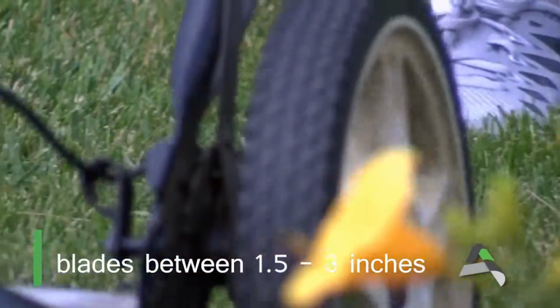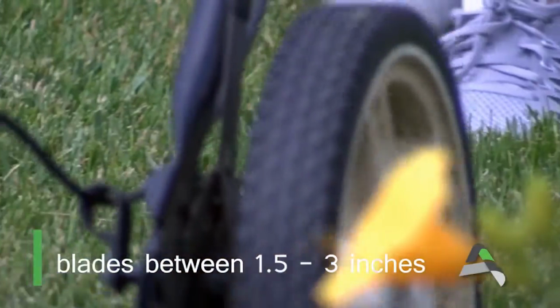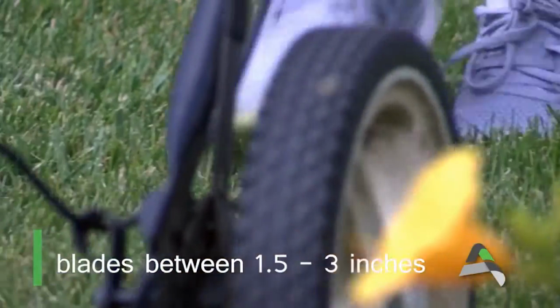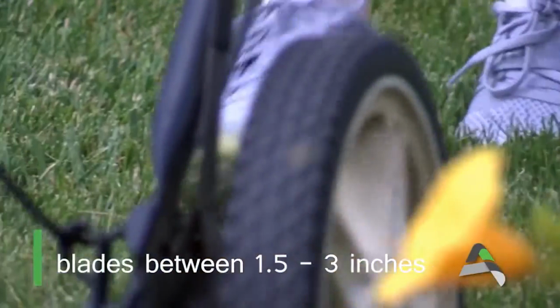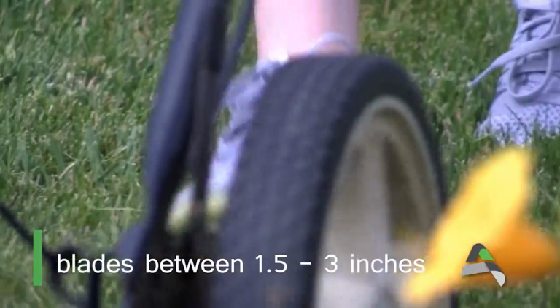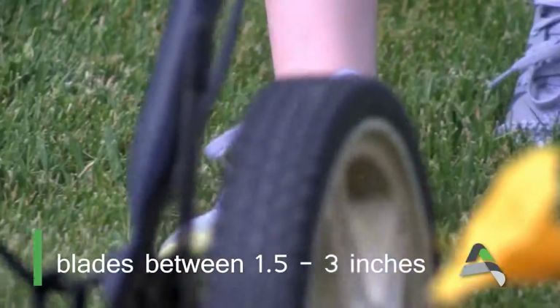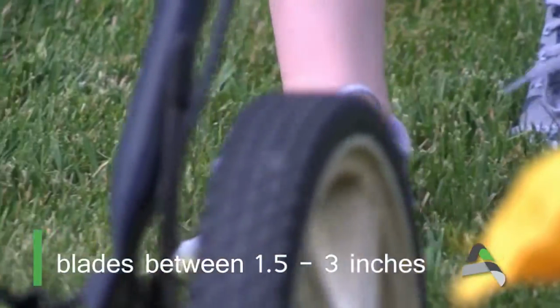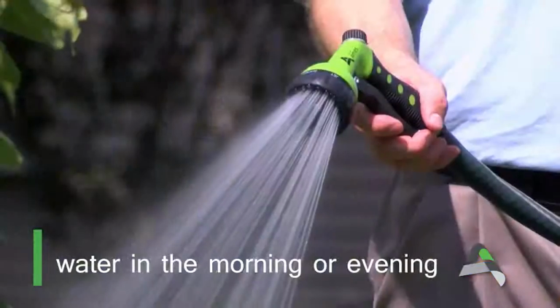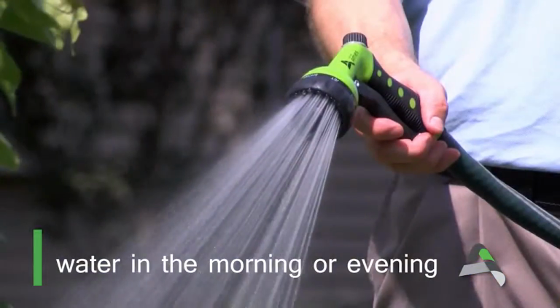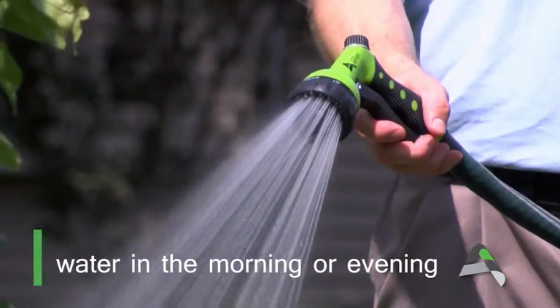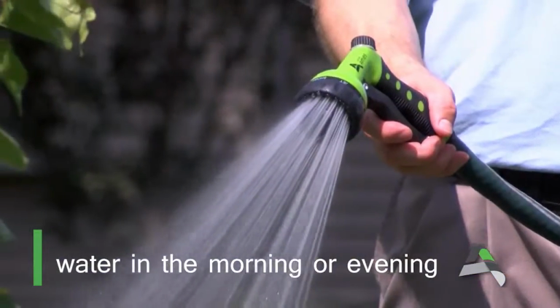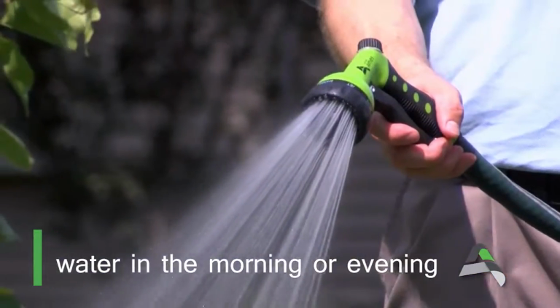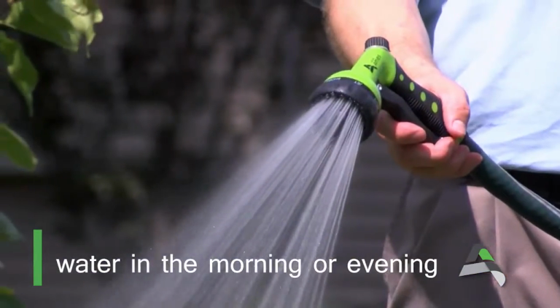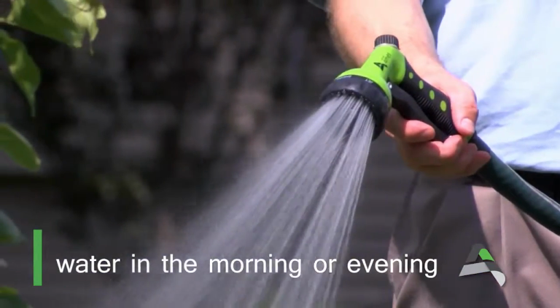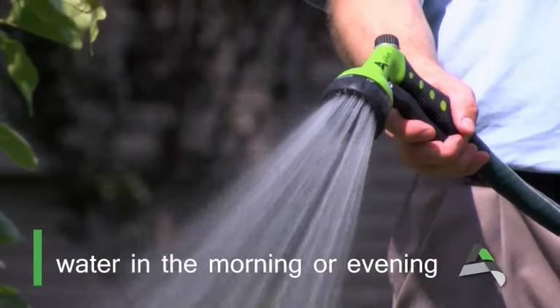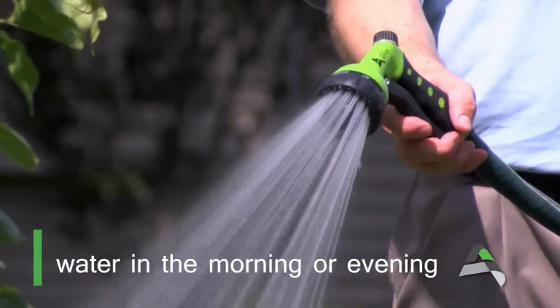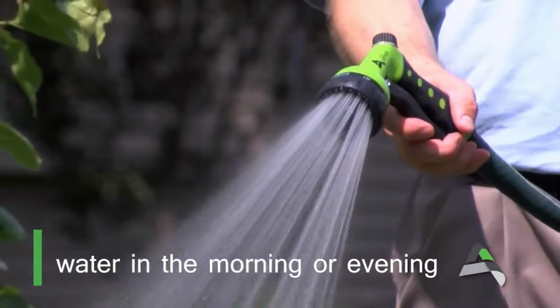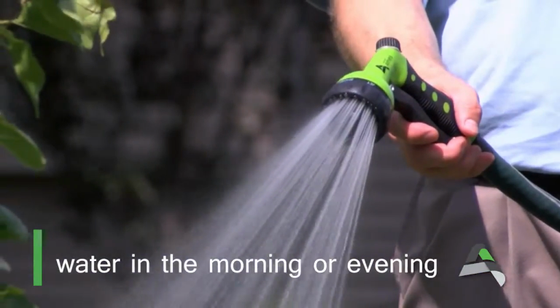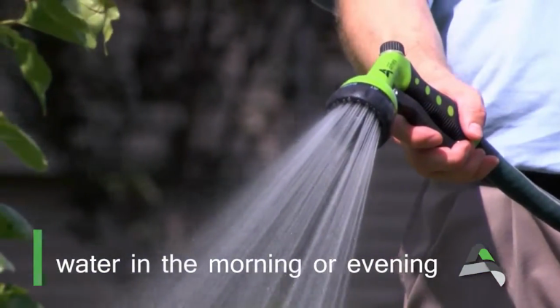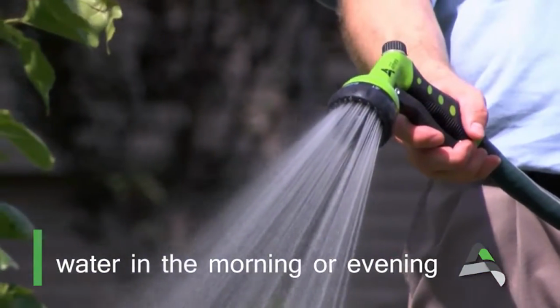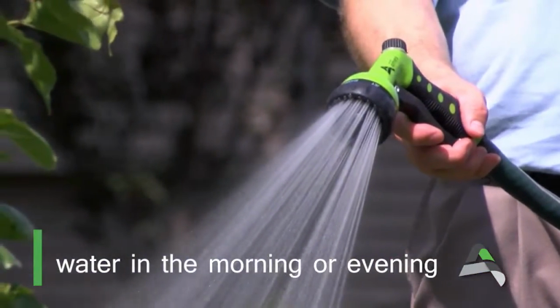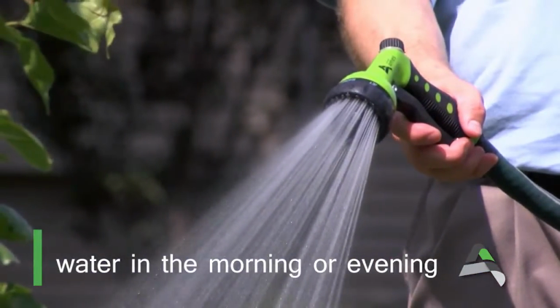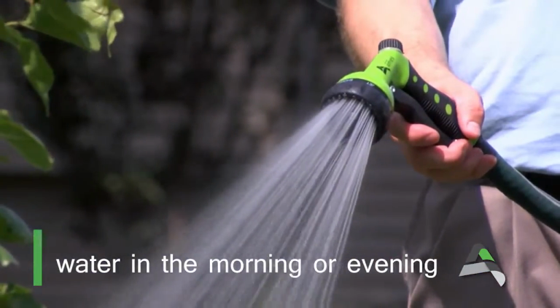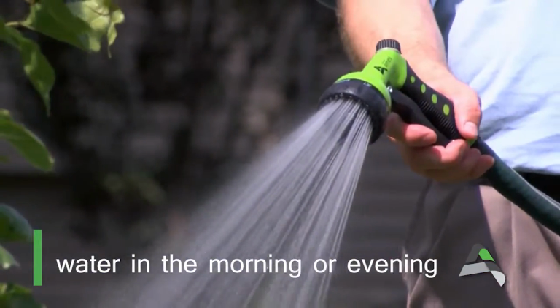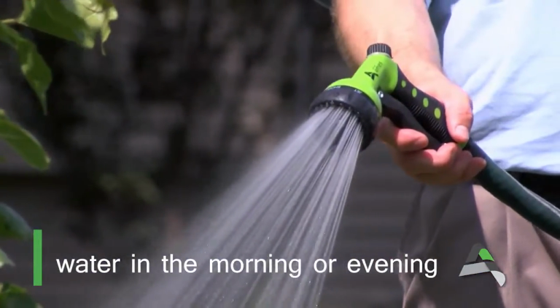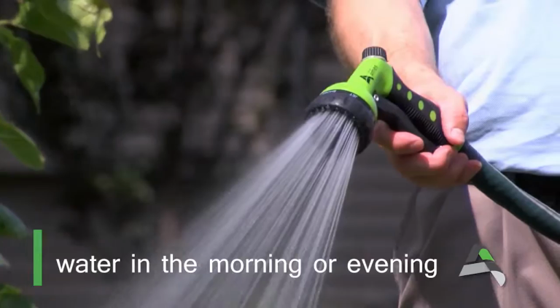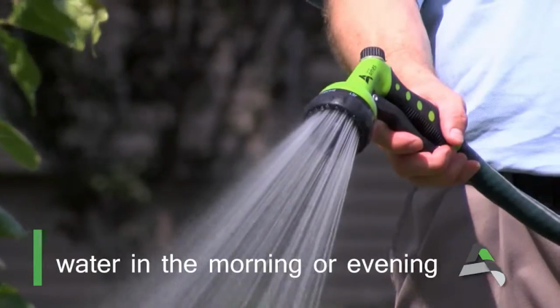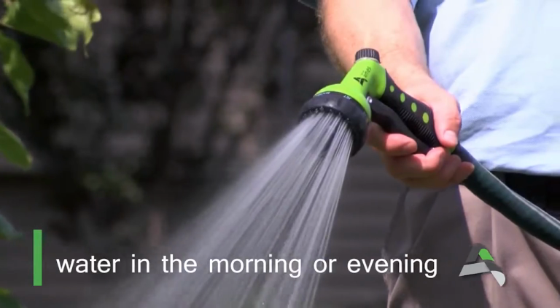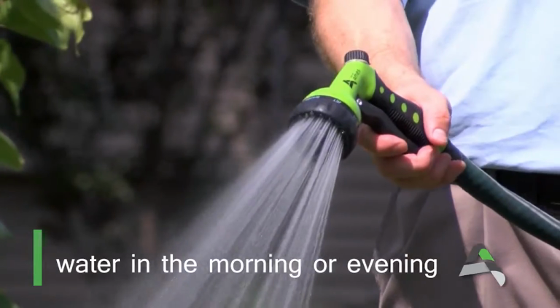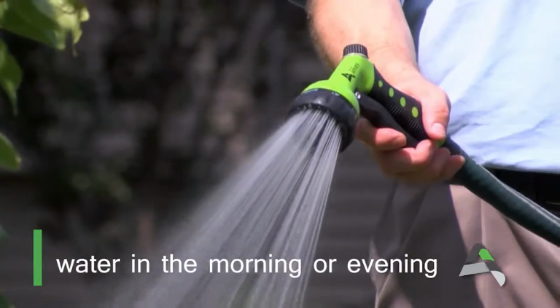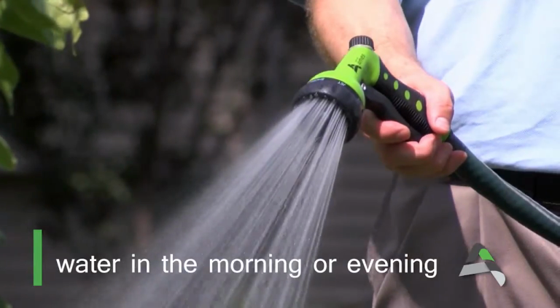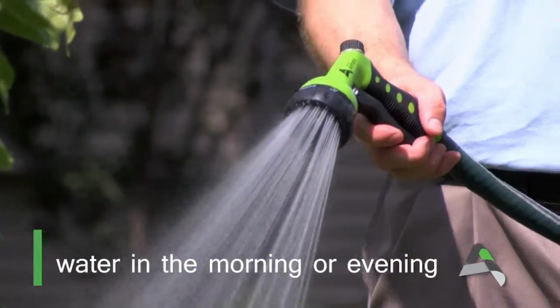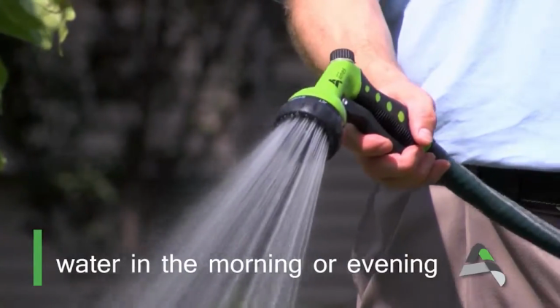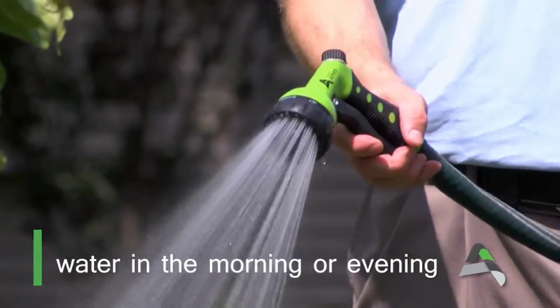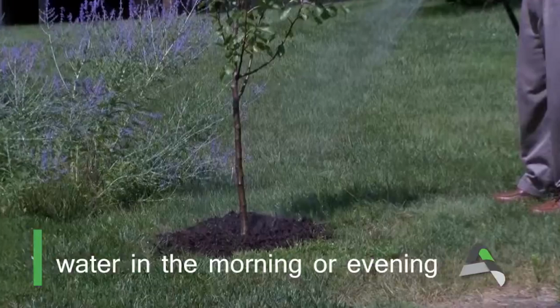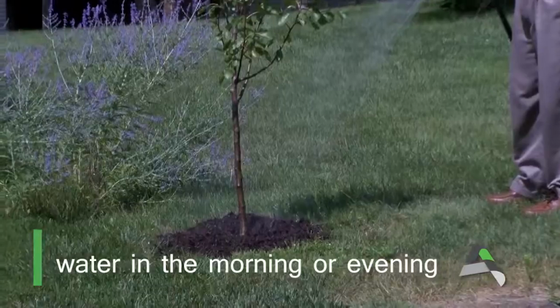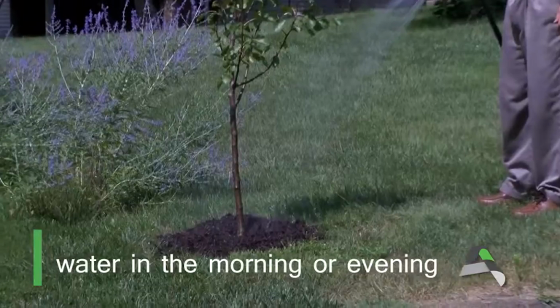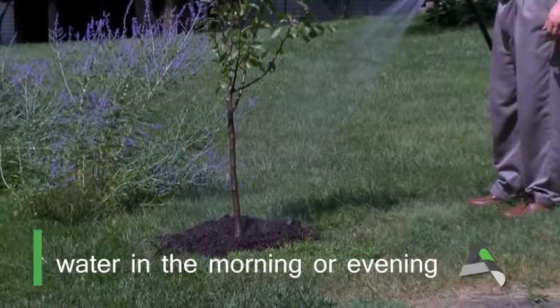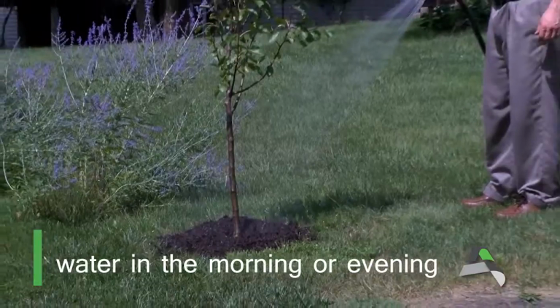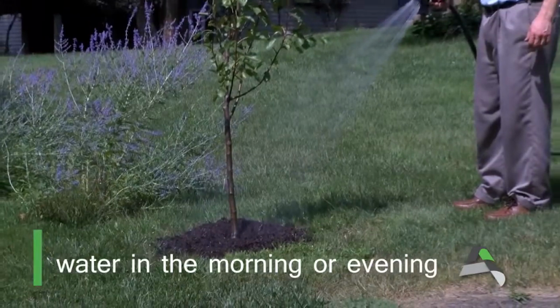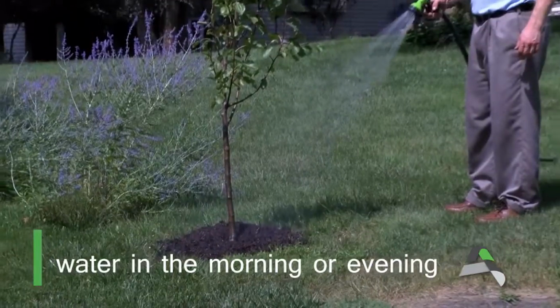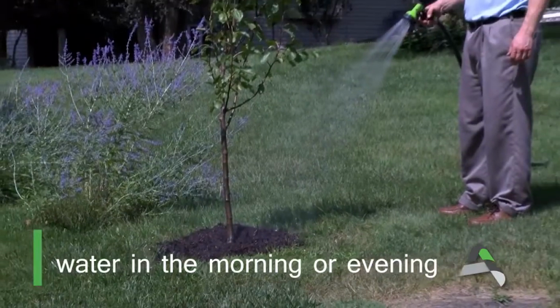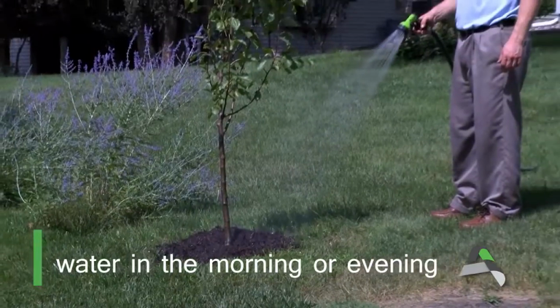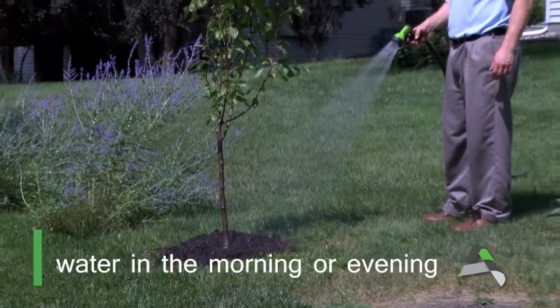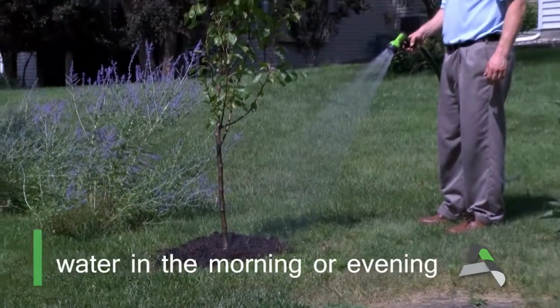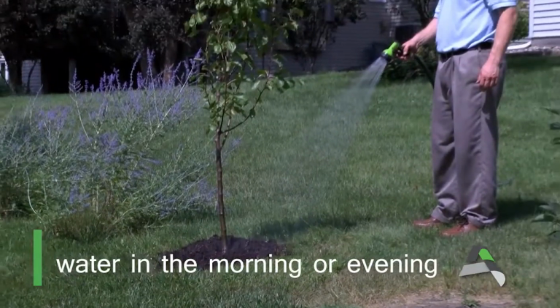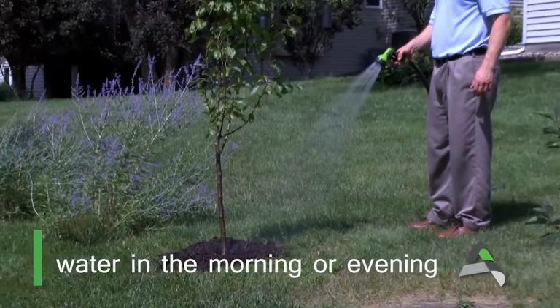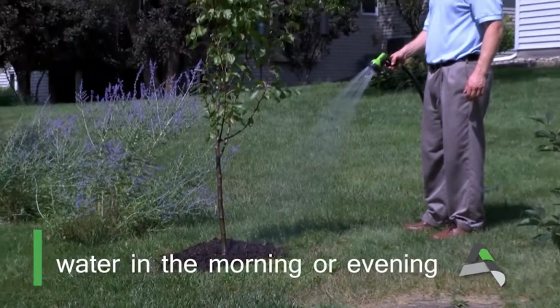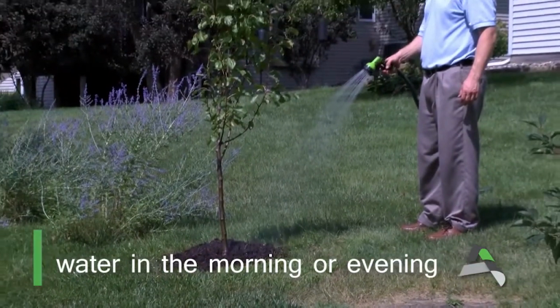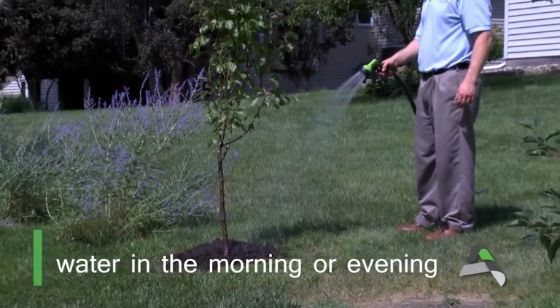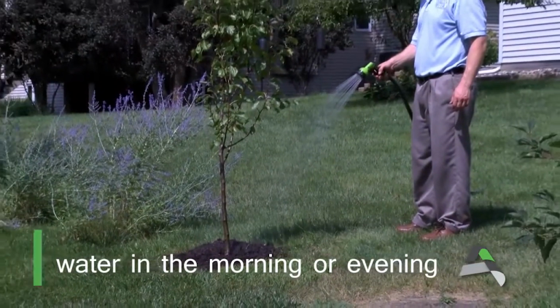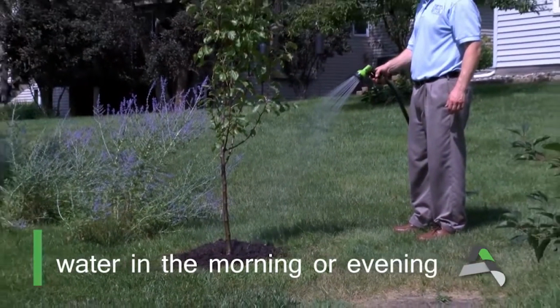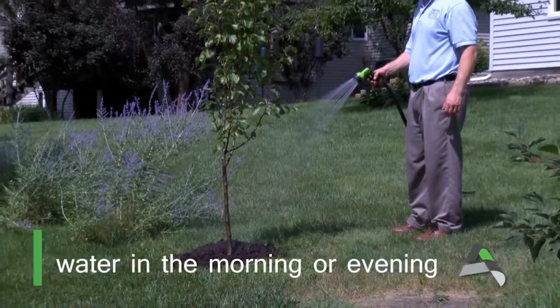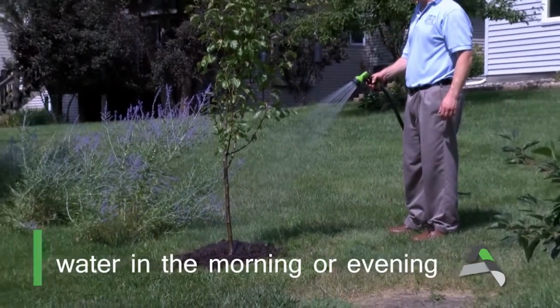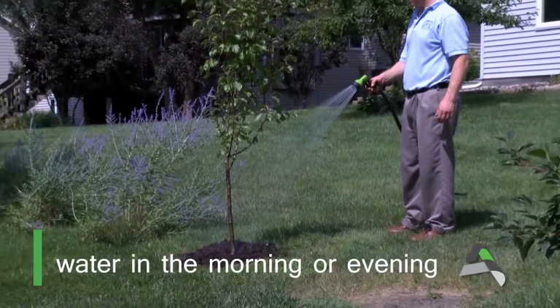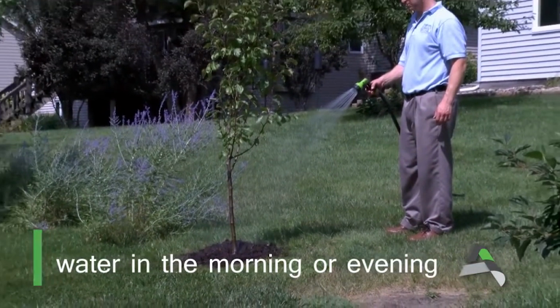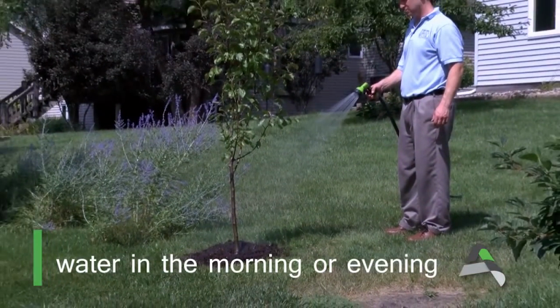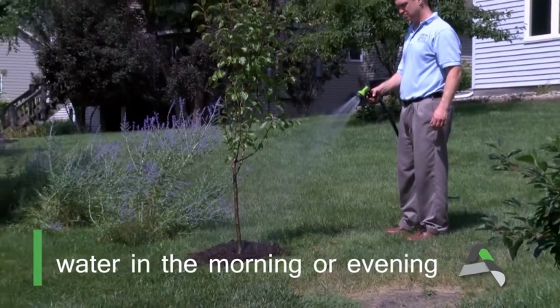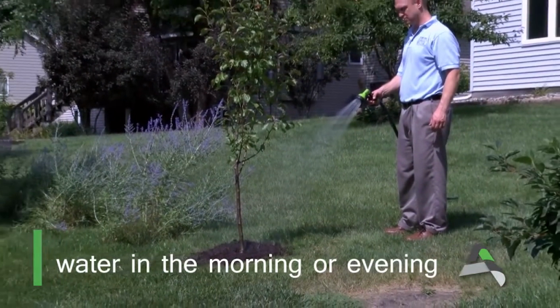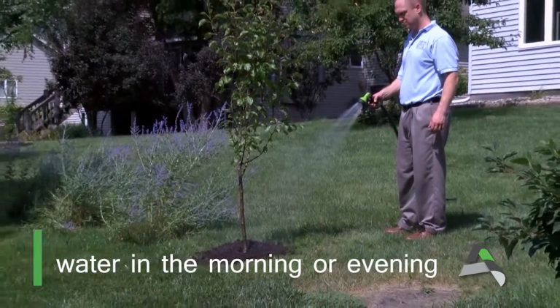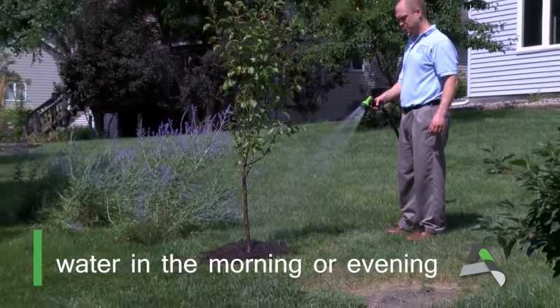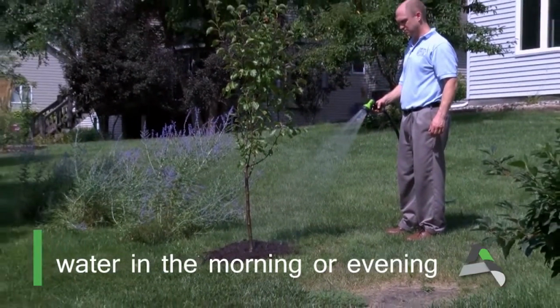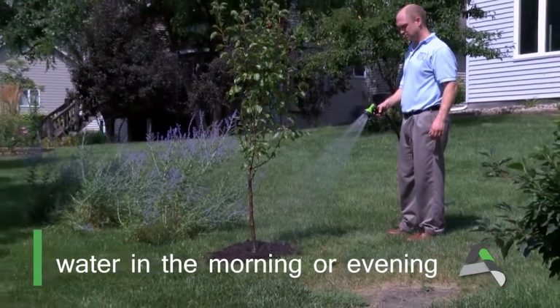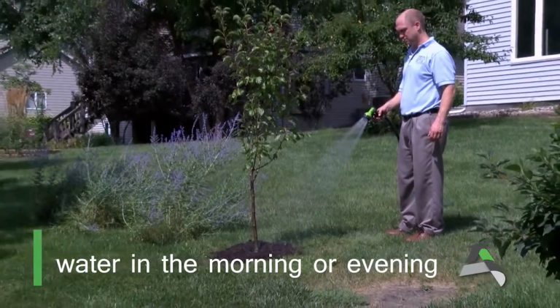Also, be sure to water your plants in the early morning or late evening when evaporation is at a minimum, and only as fast as the soil can absorb it.